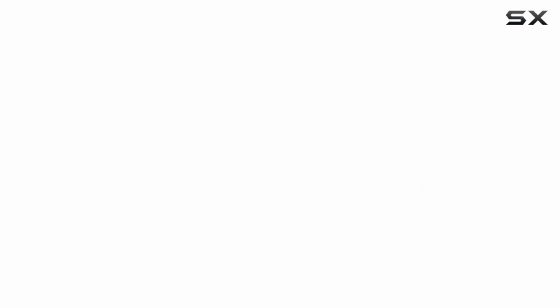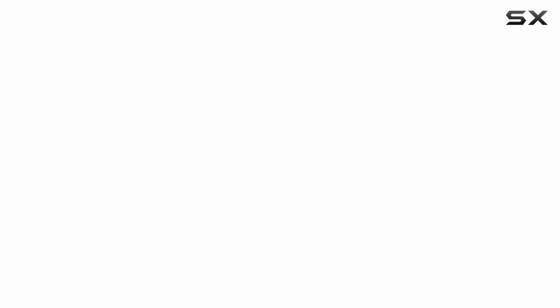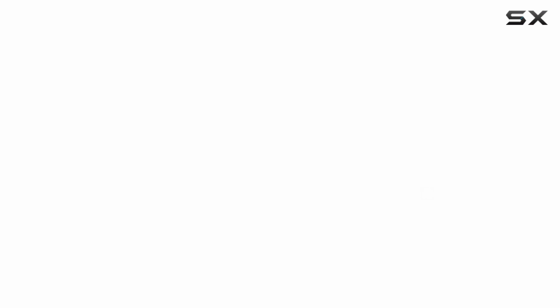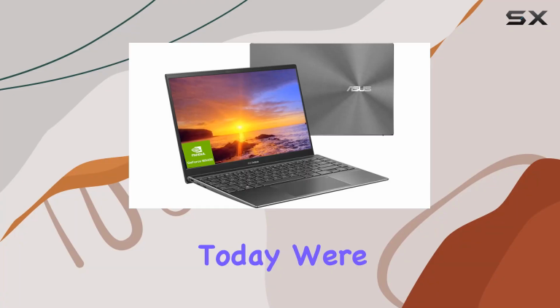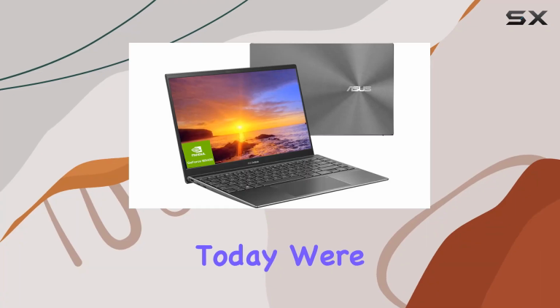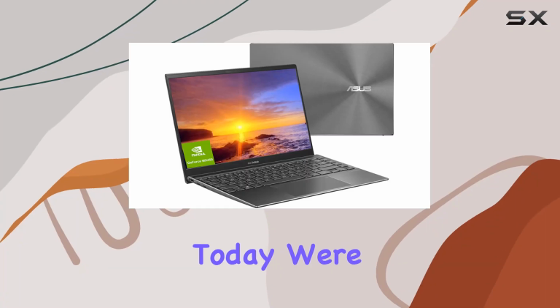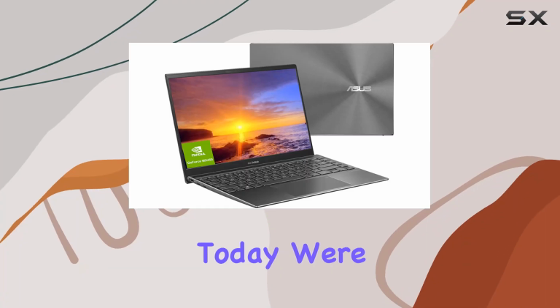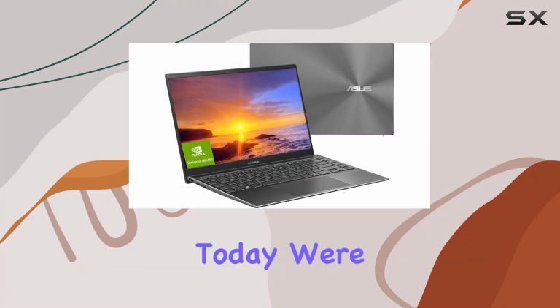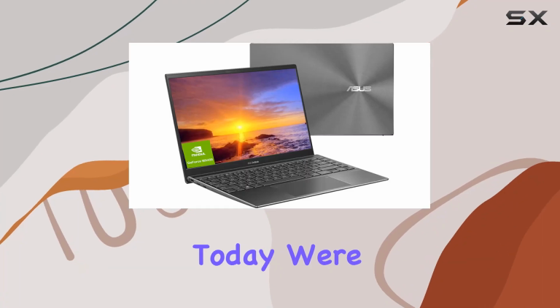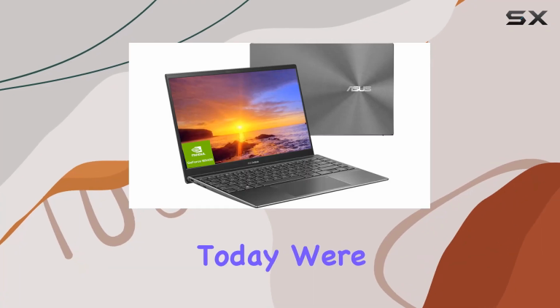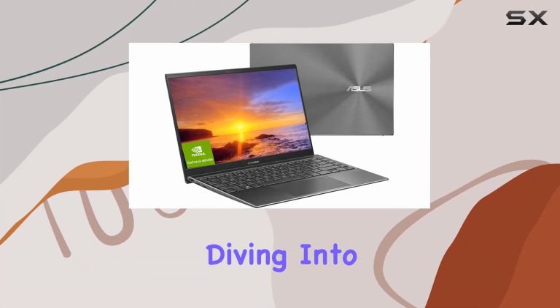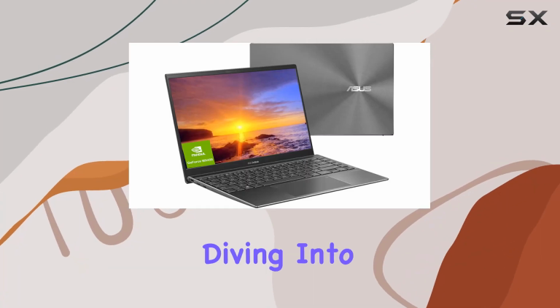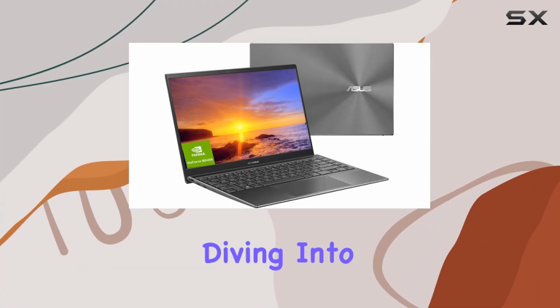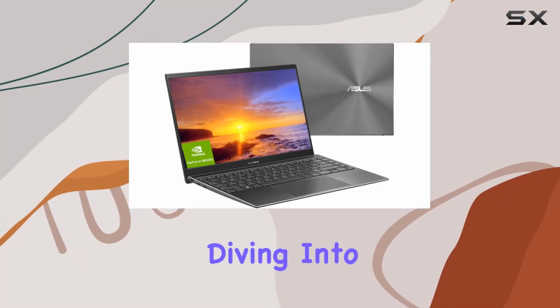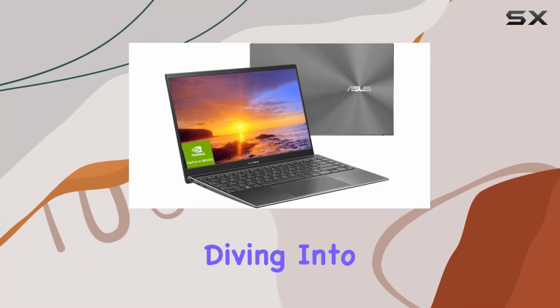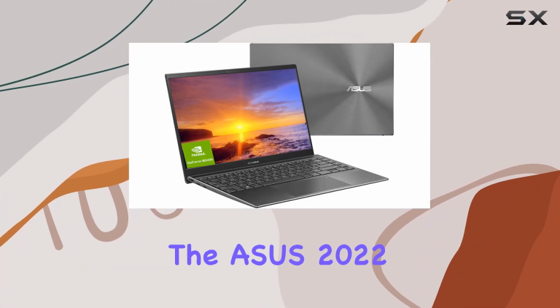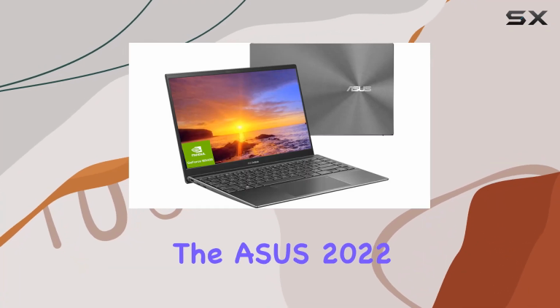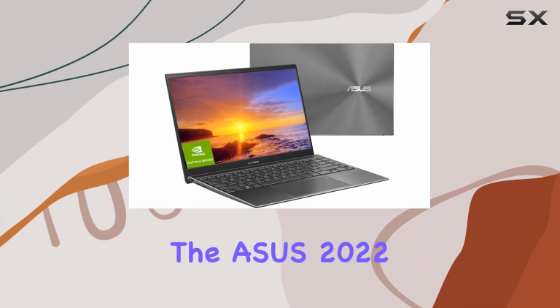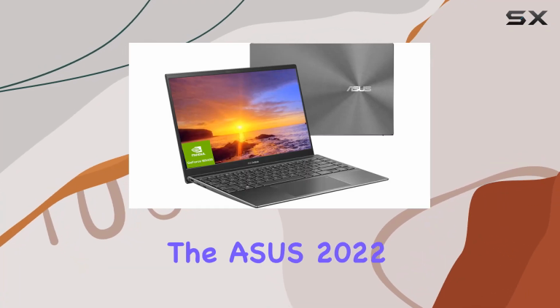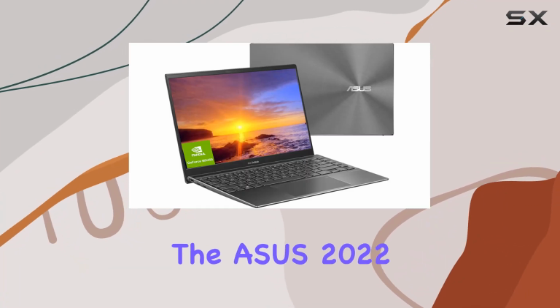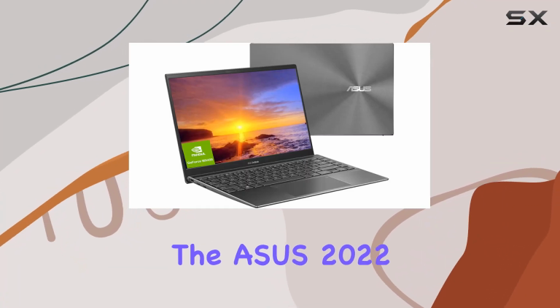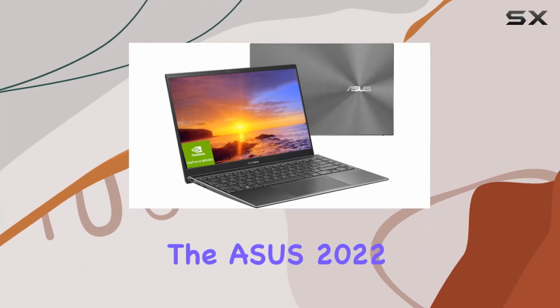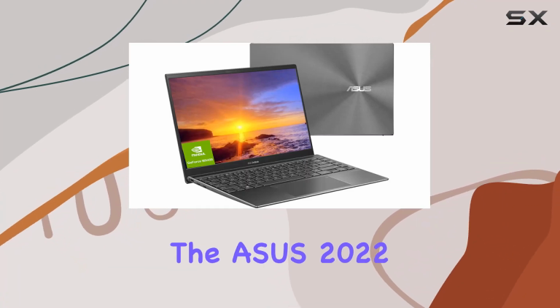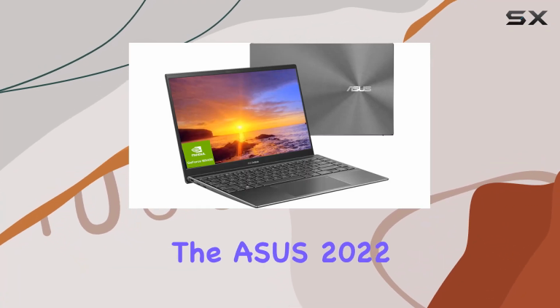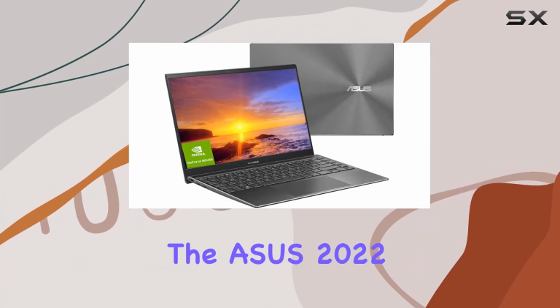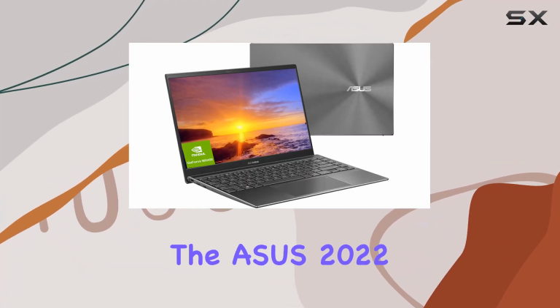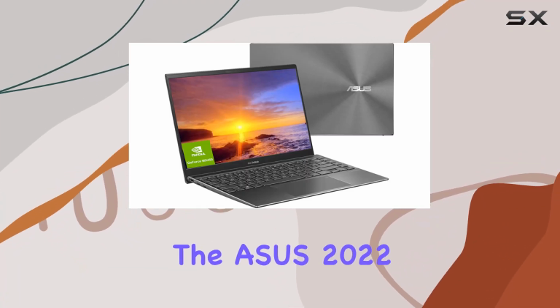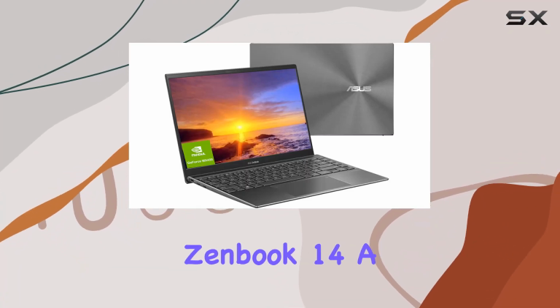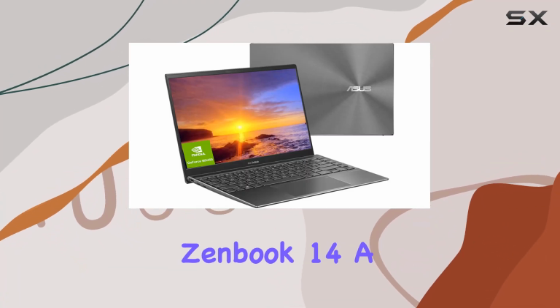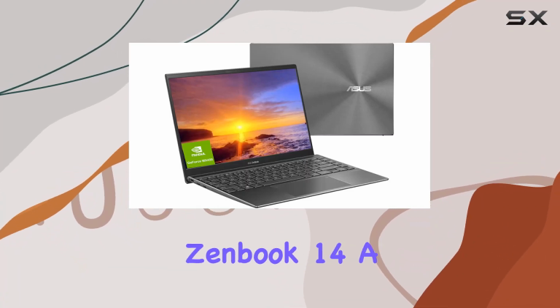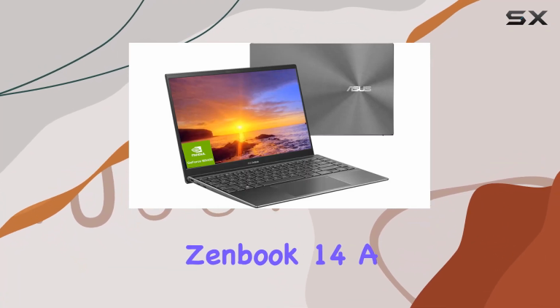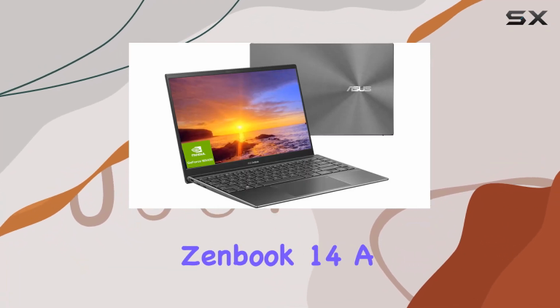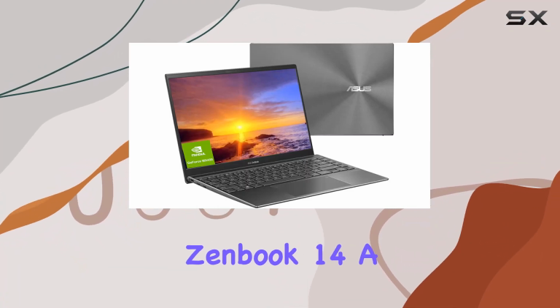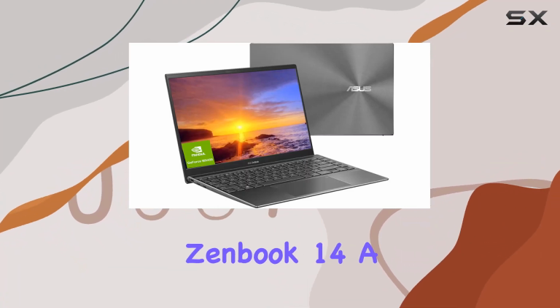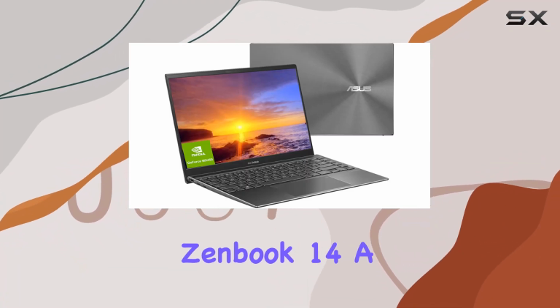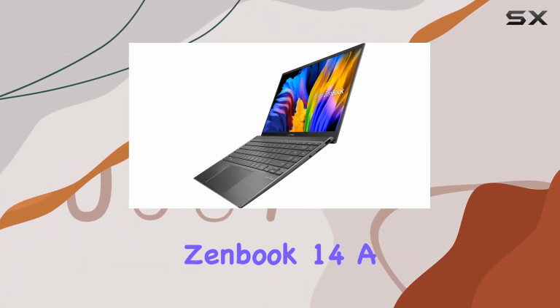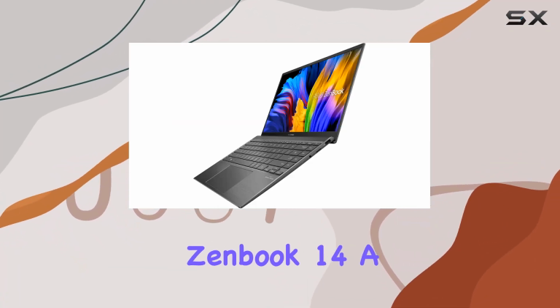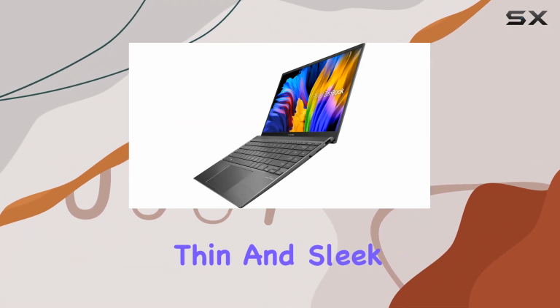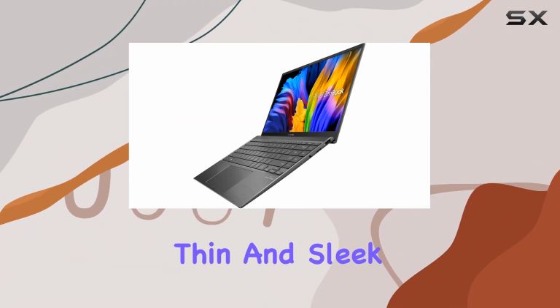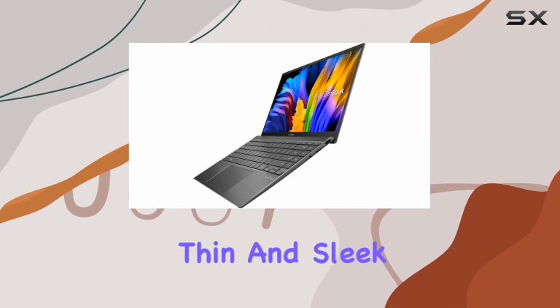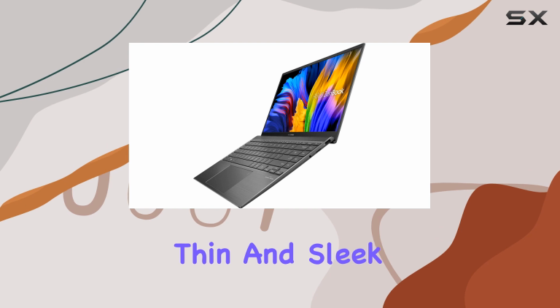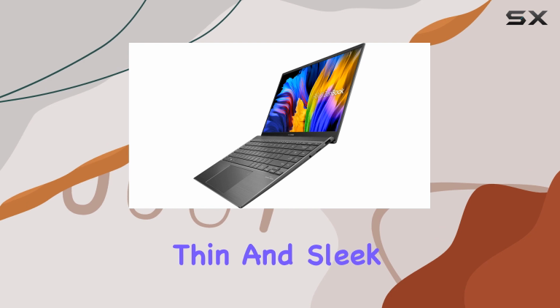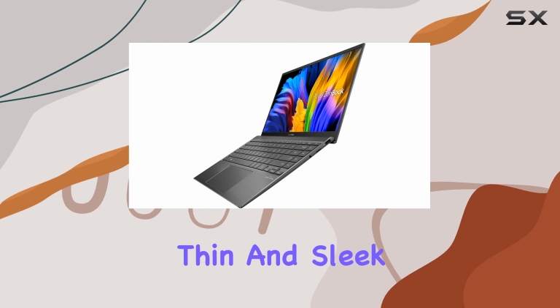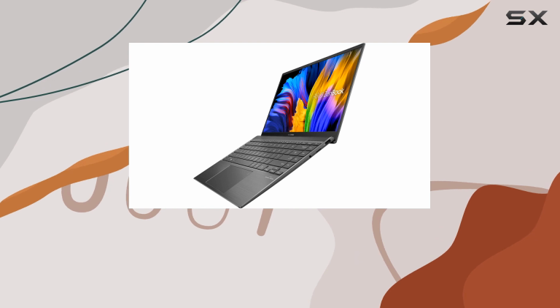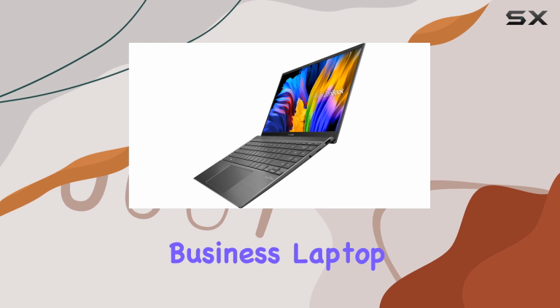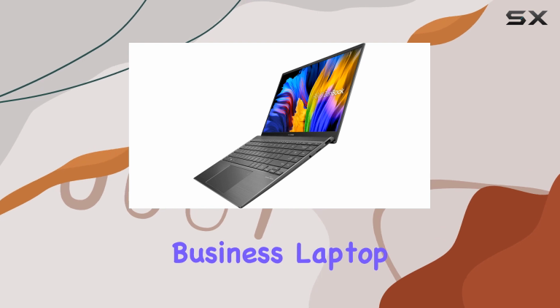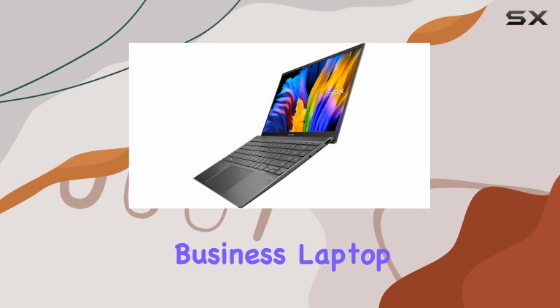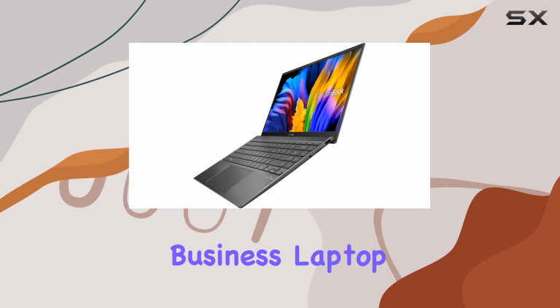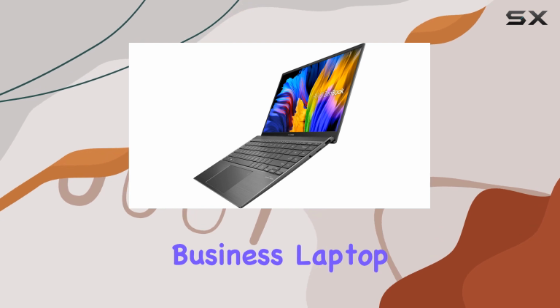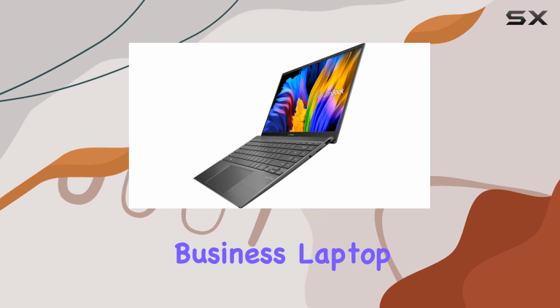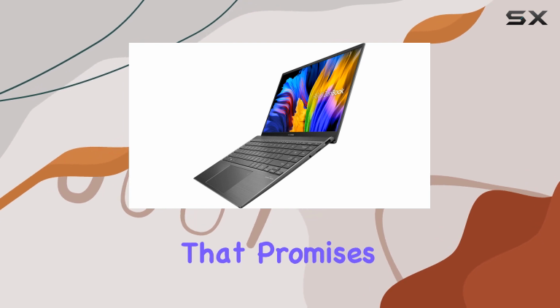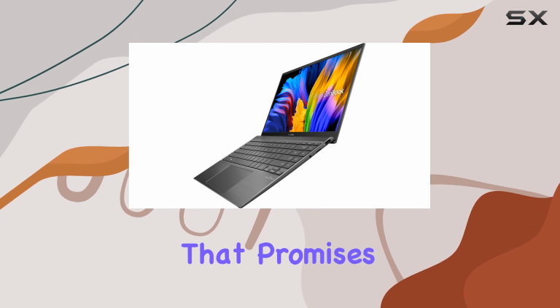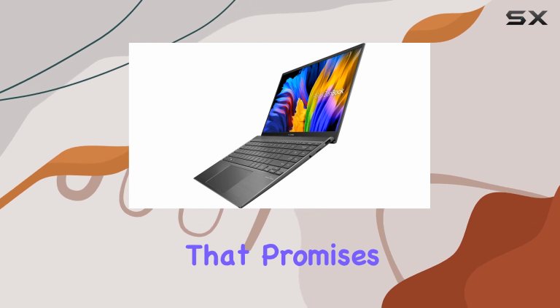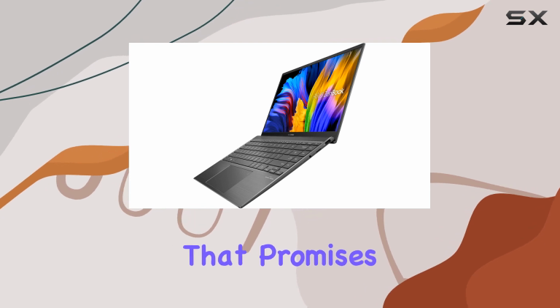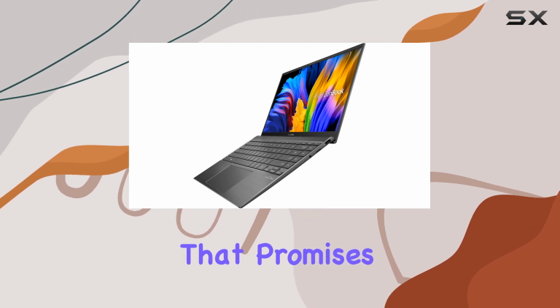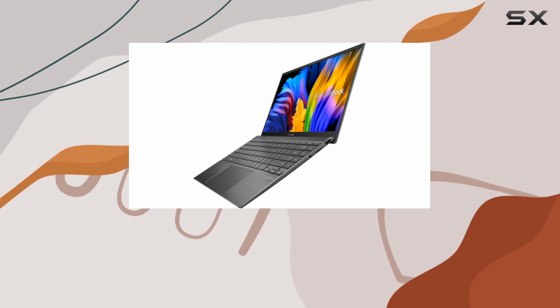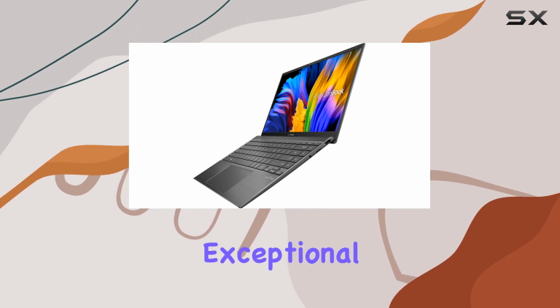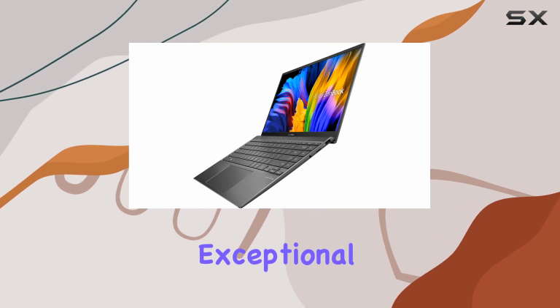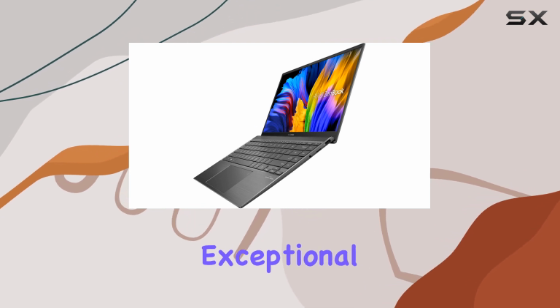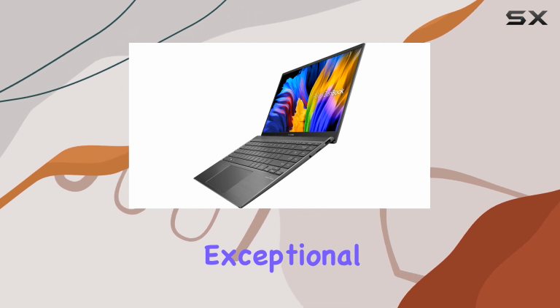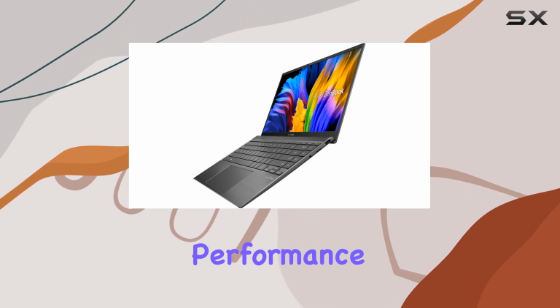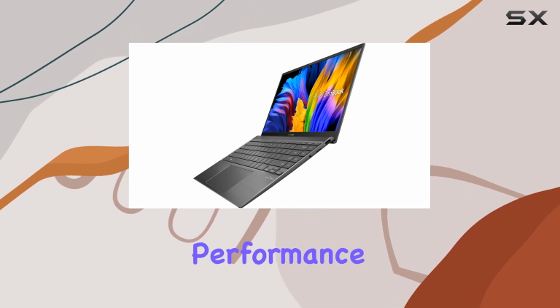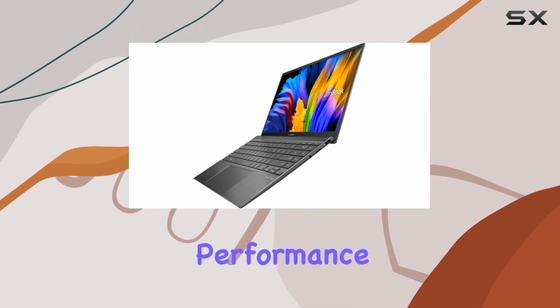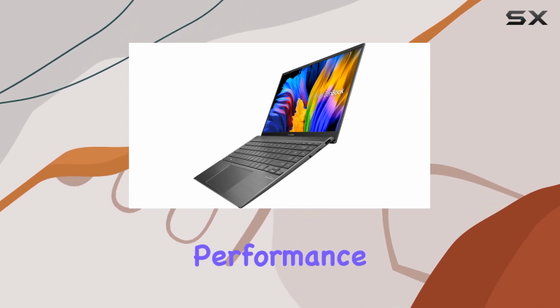Today, we're diving into the ASUS 2022 ZenBook 14, a thin and sleek business laptop that promises exceptional performance.